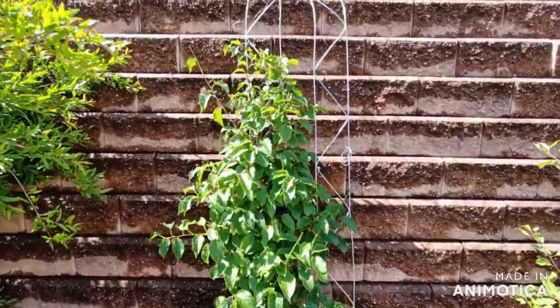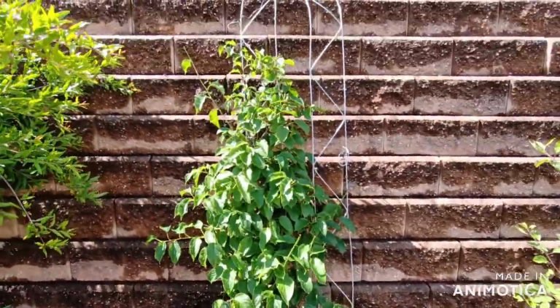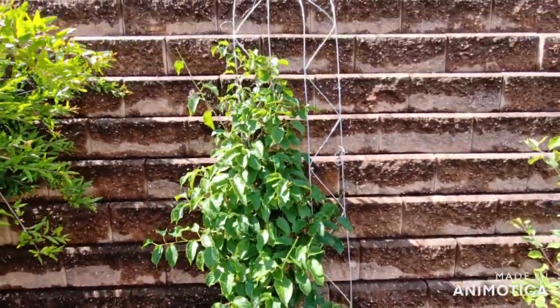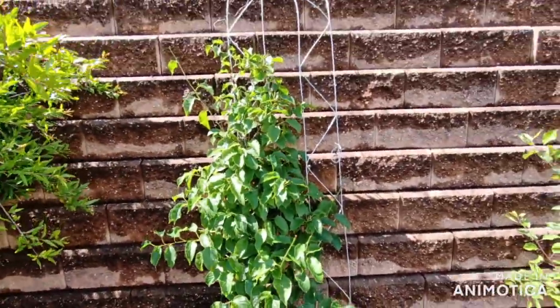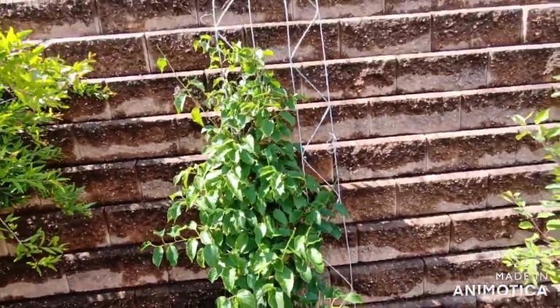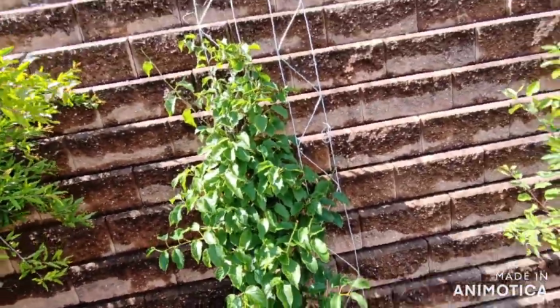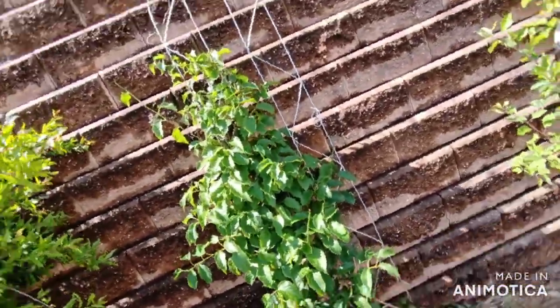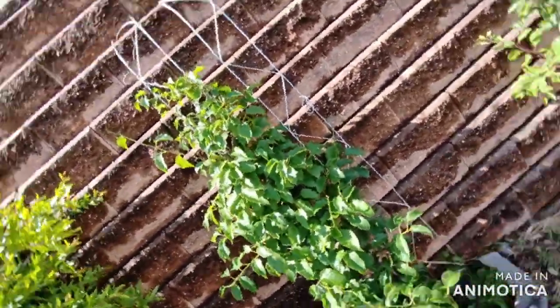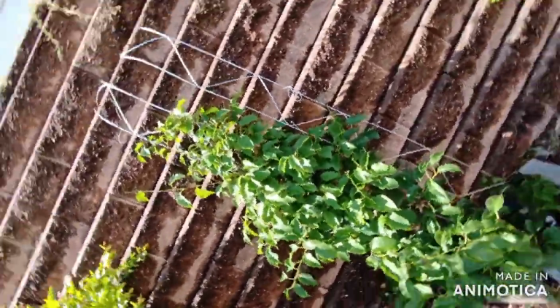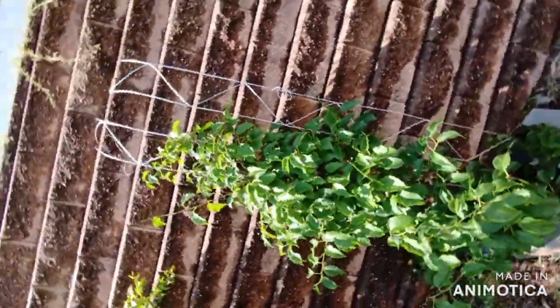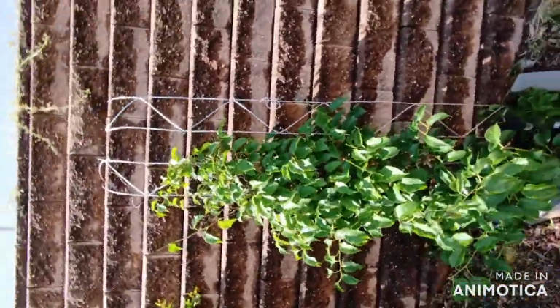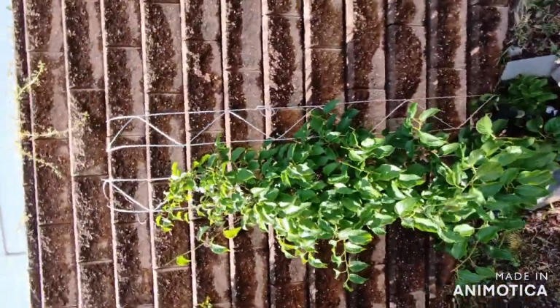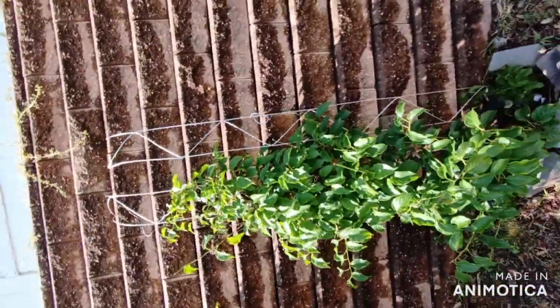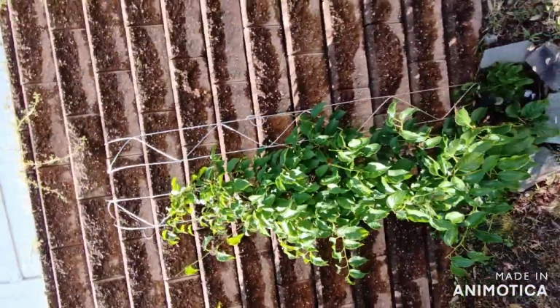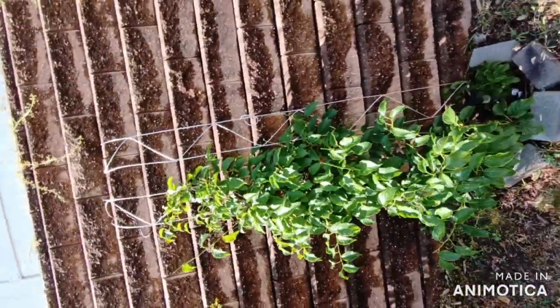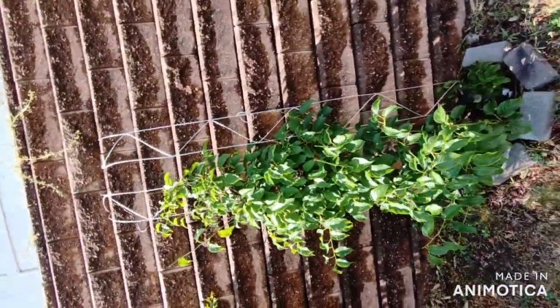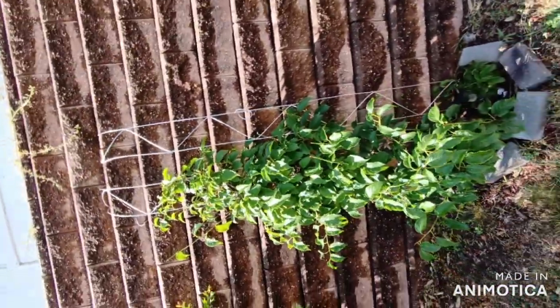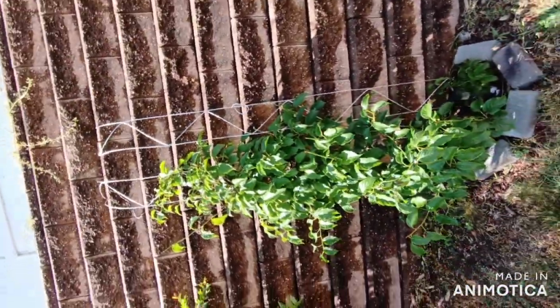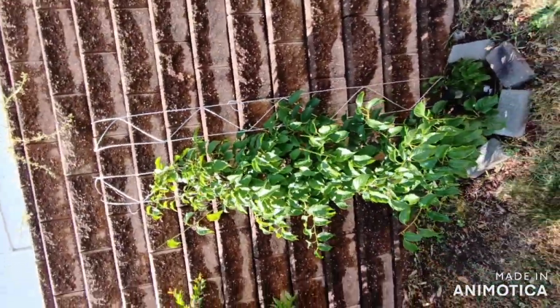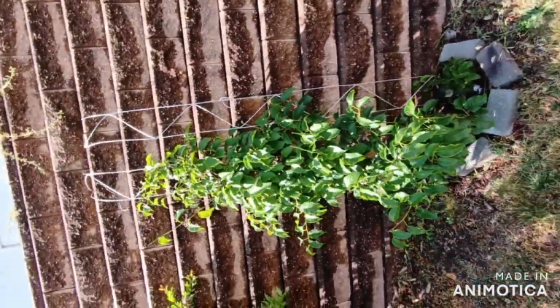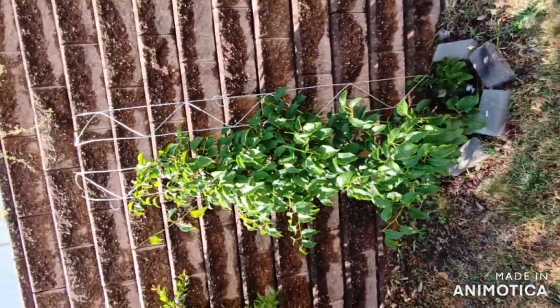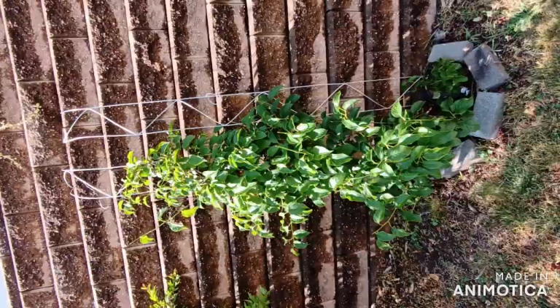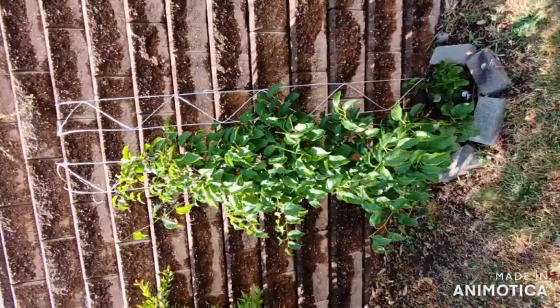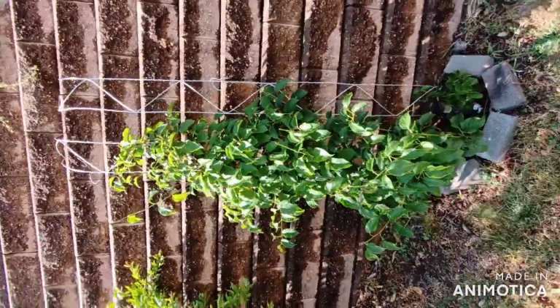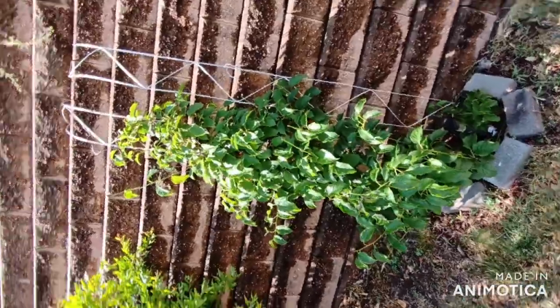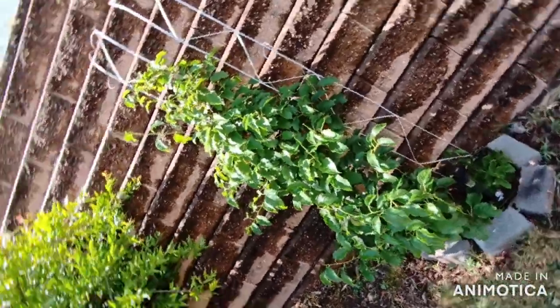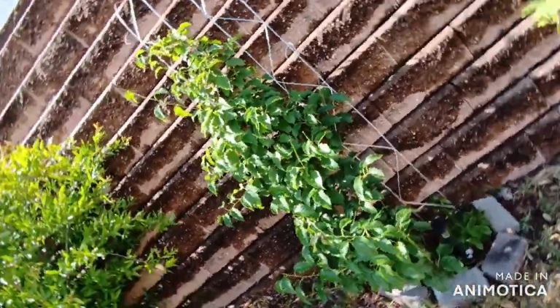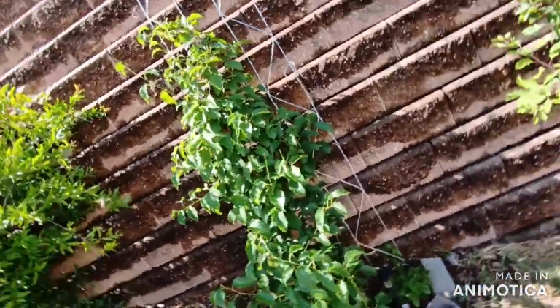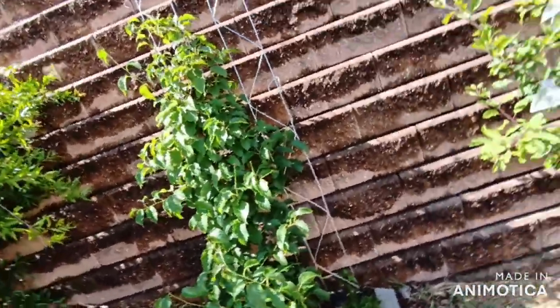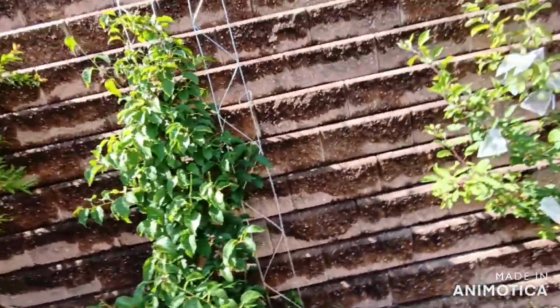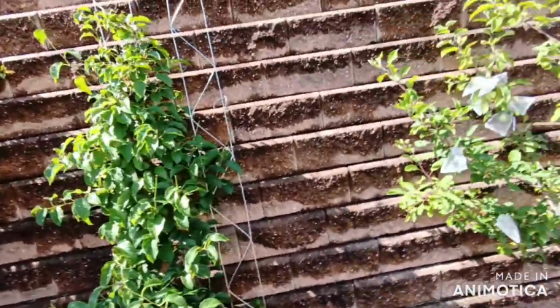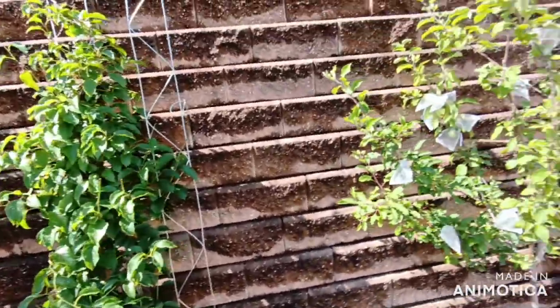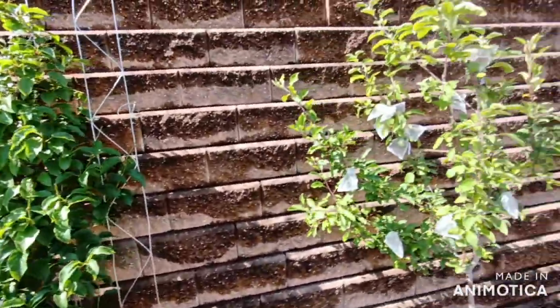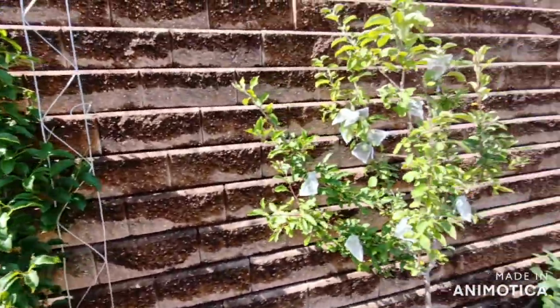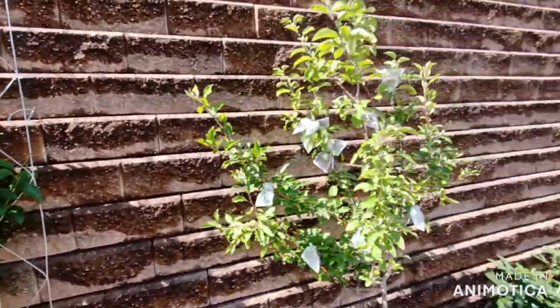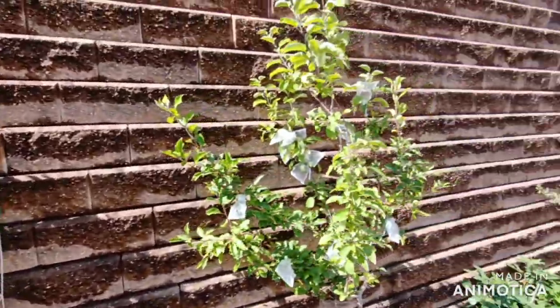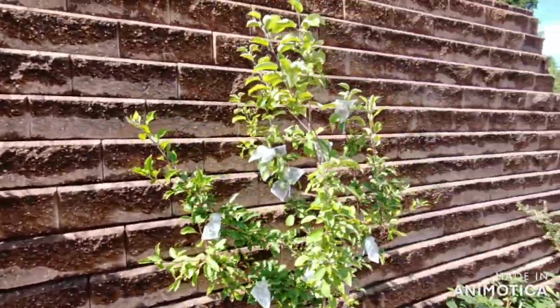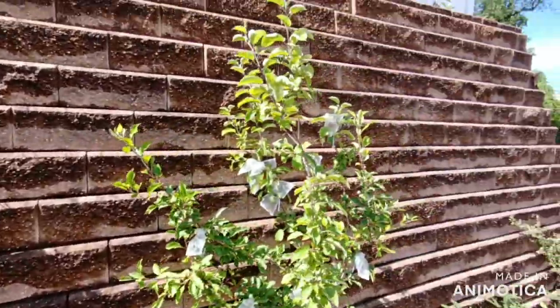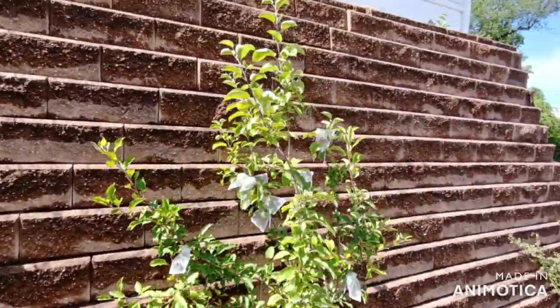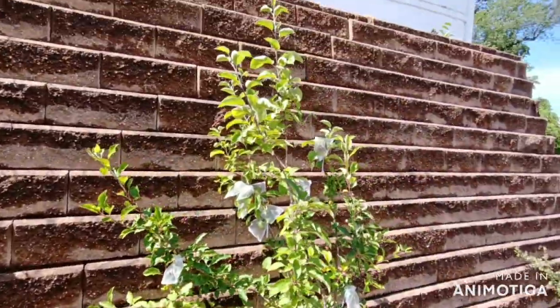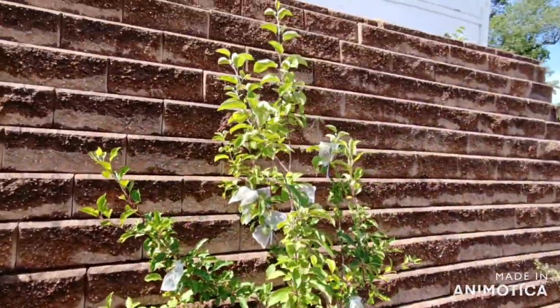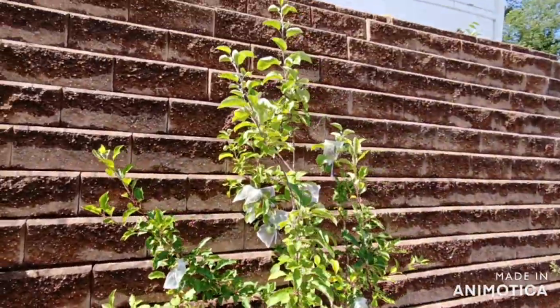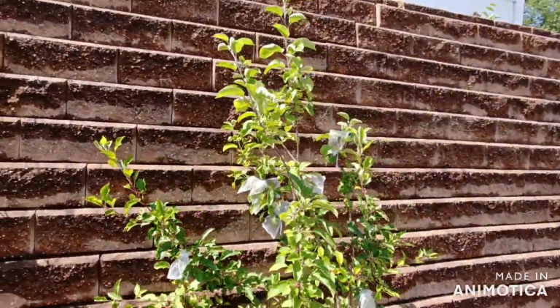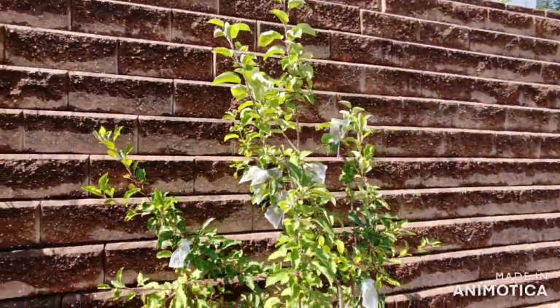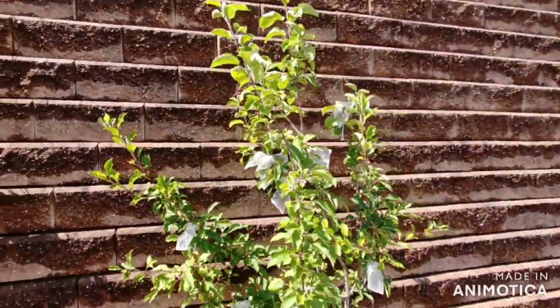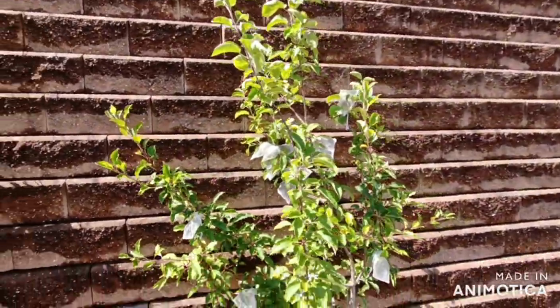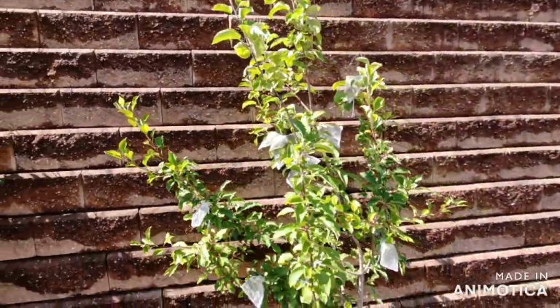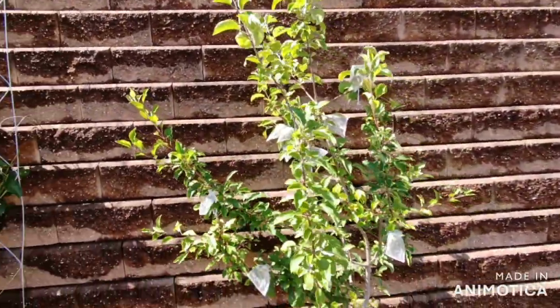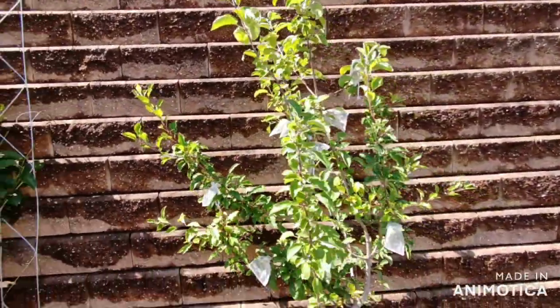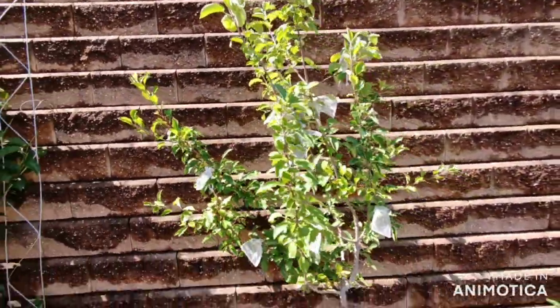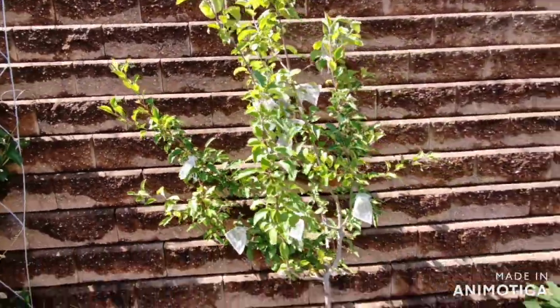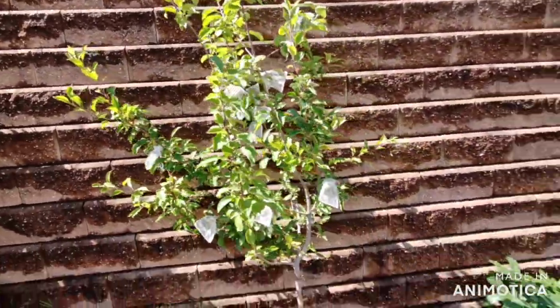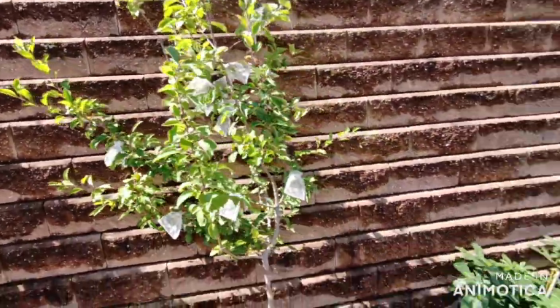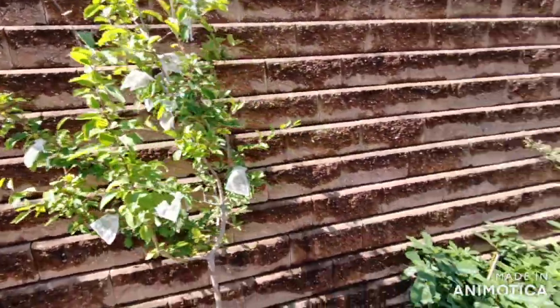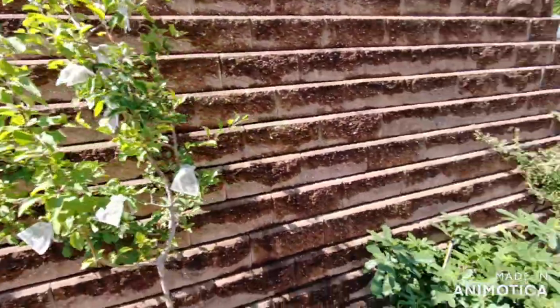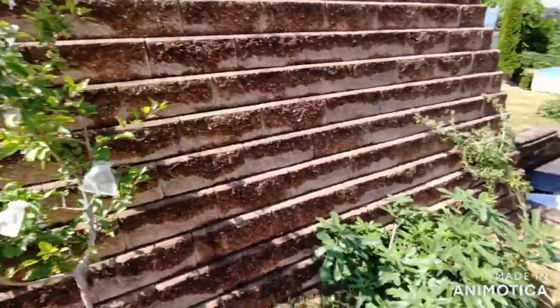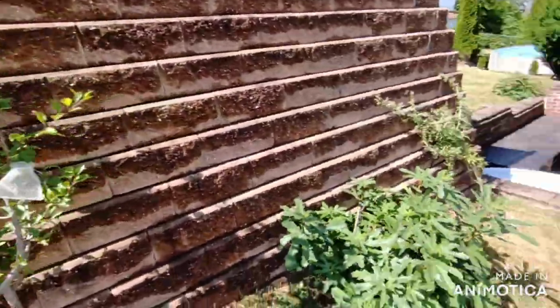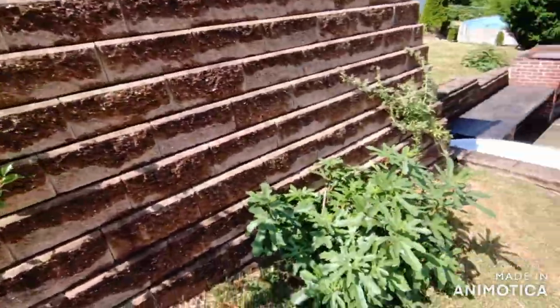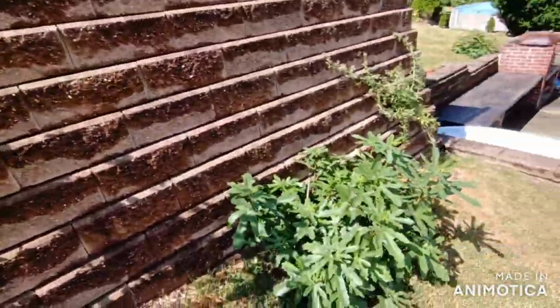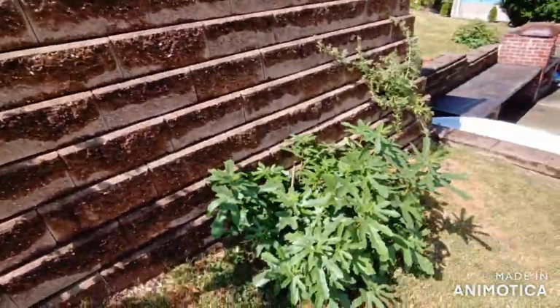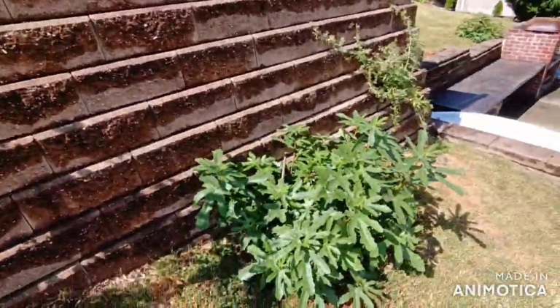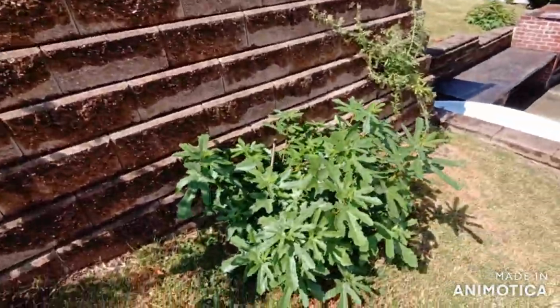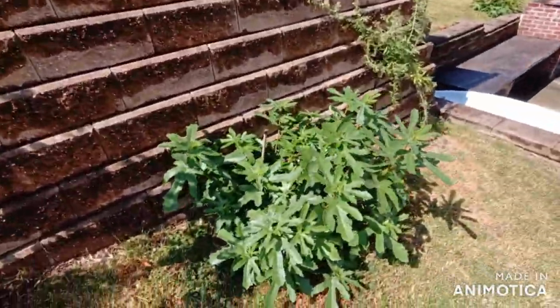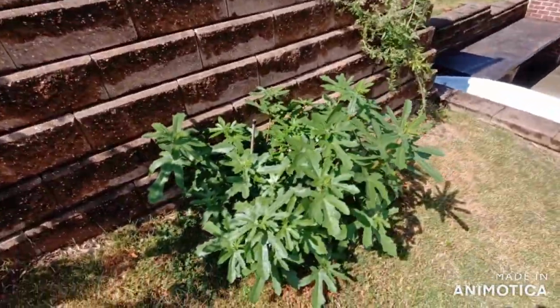Not a citrus again — it's a kiwi vine. Apple. Chicago hardy fig.